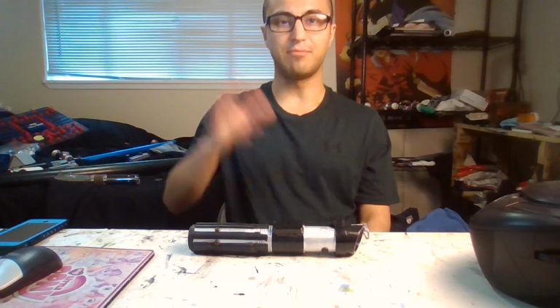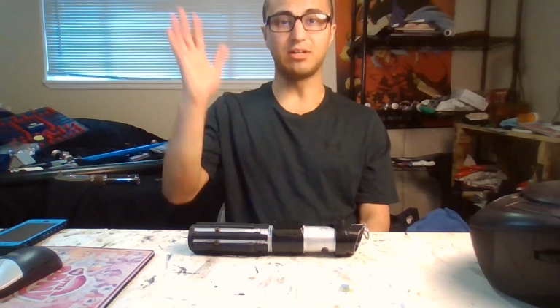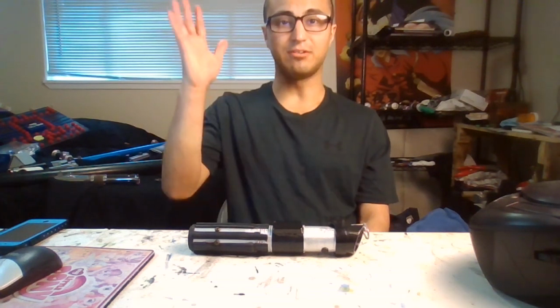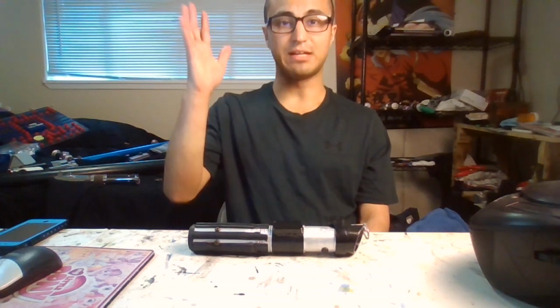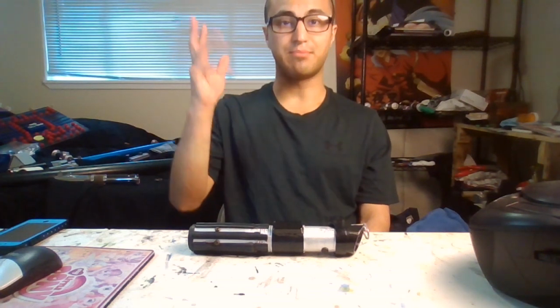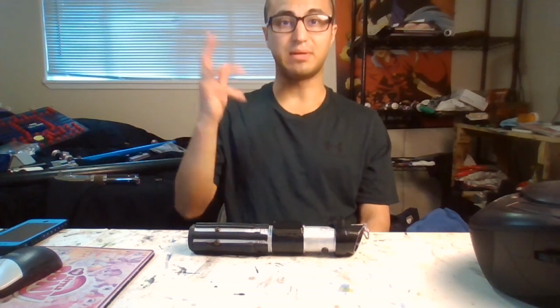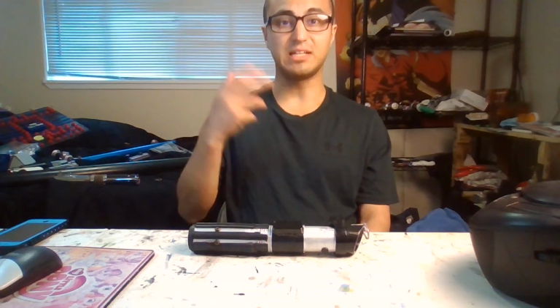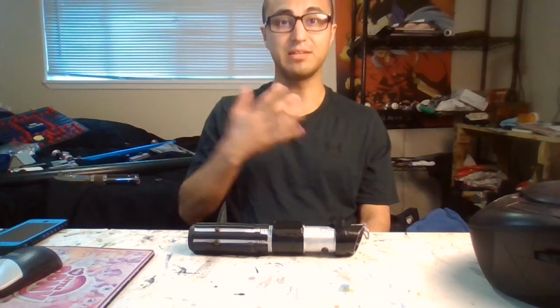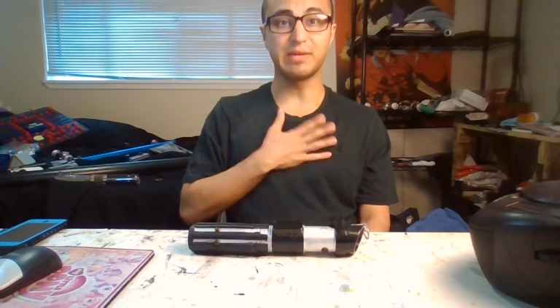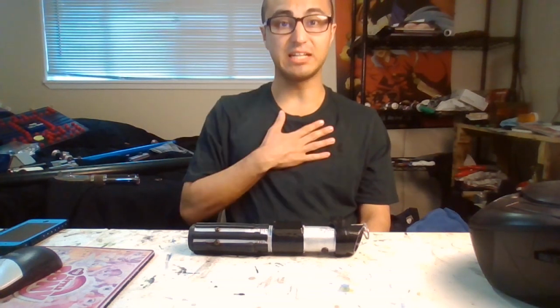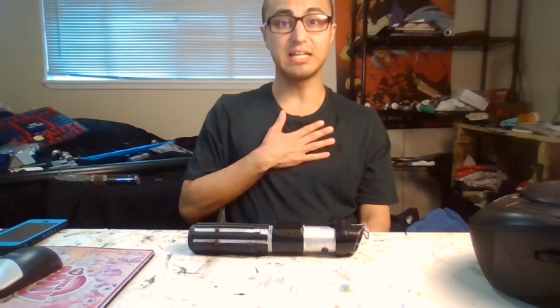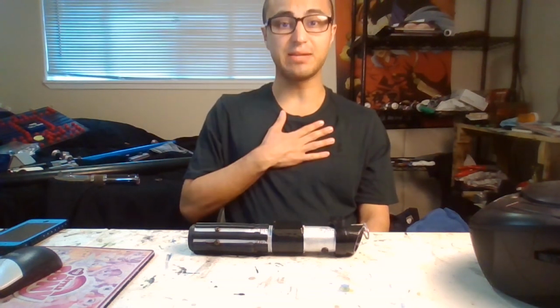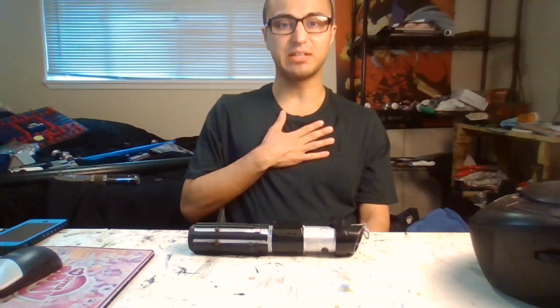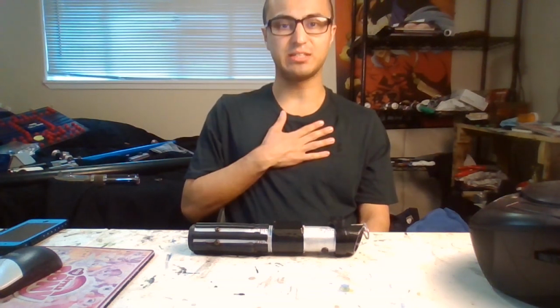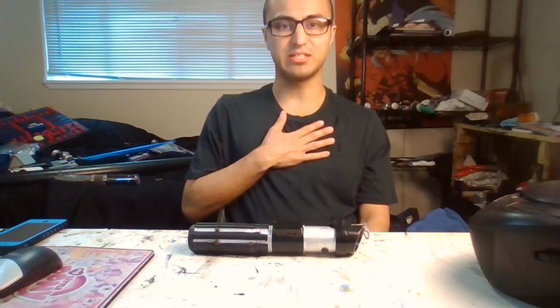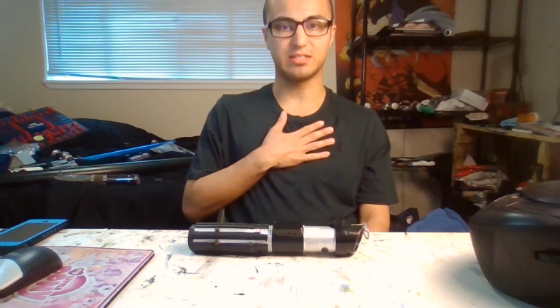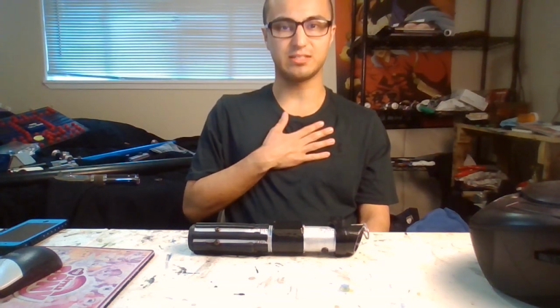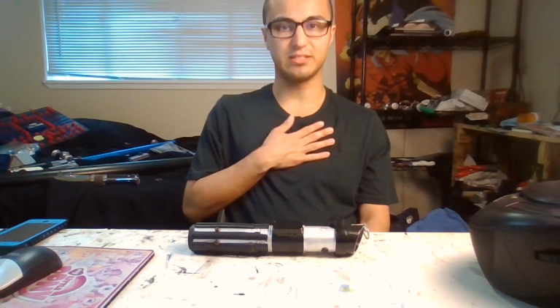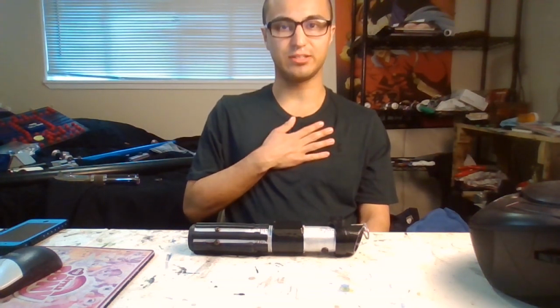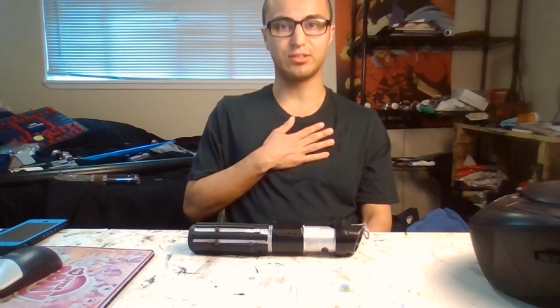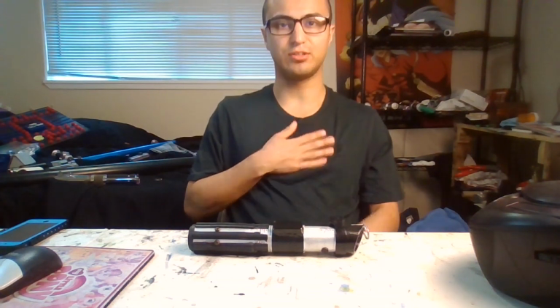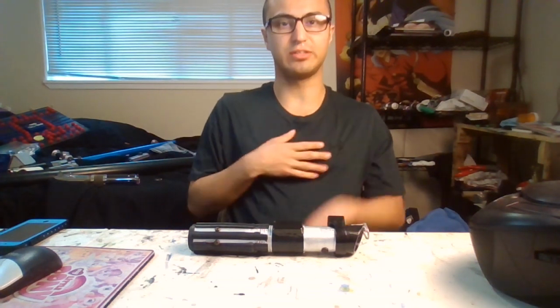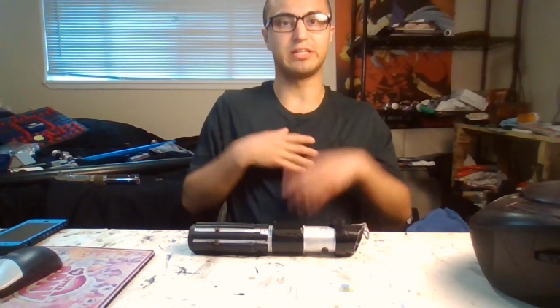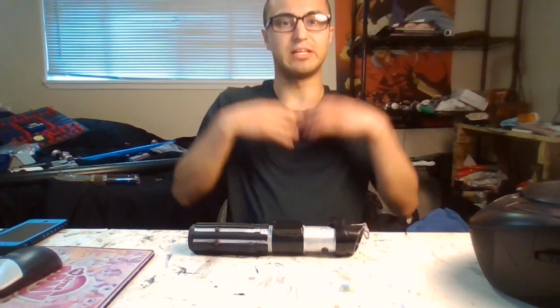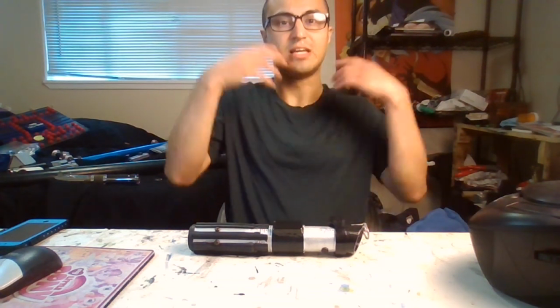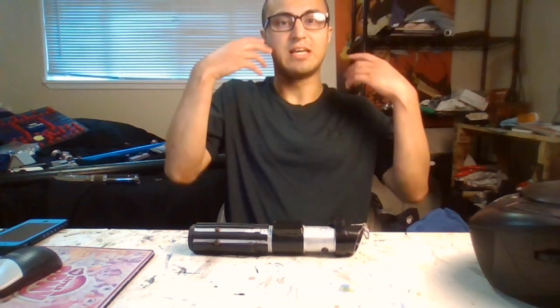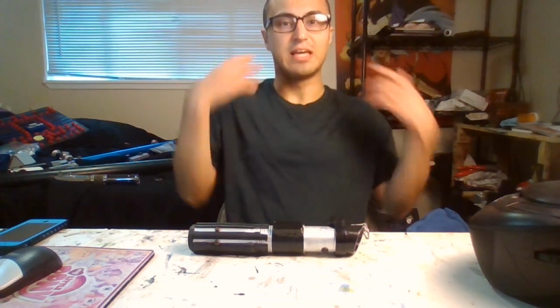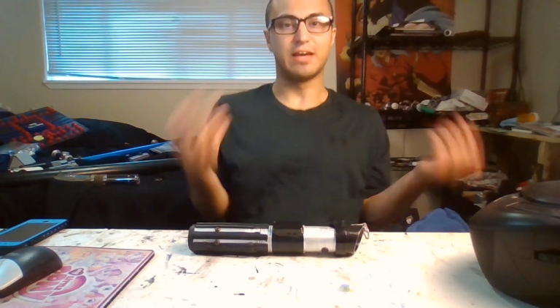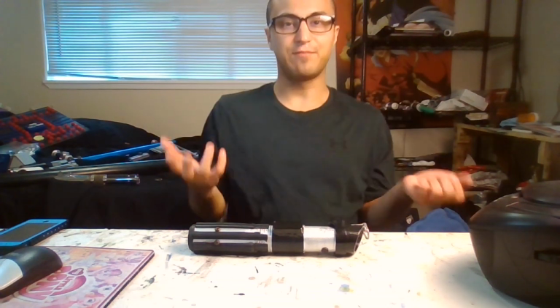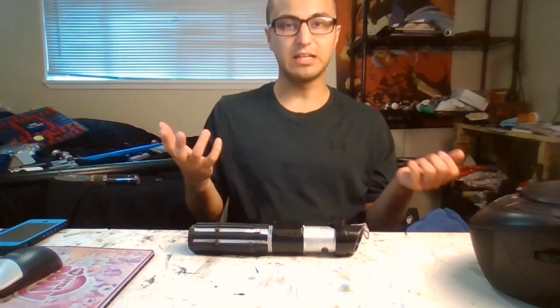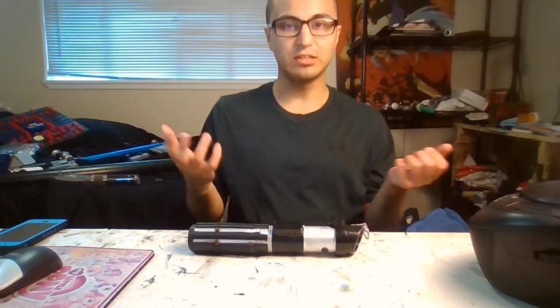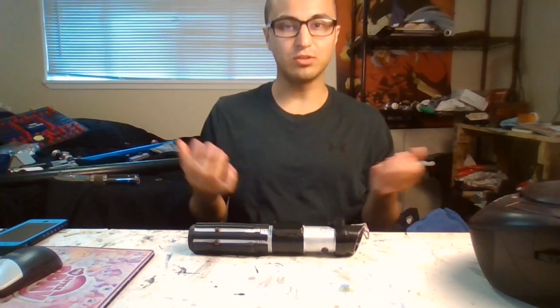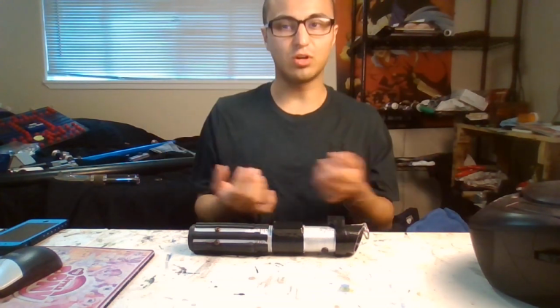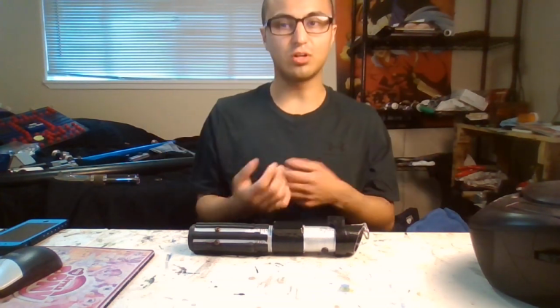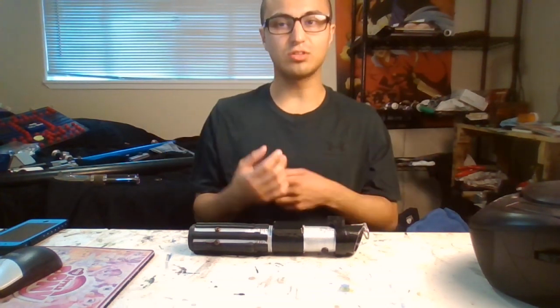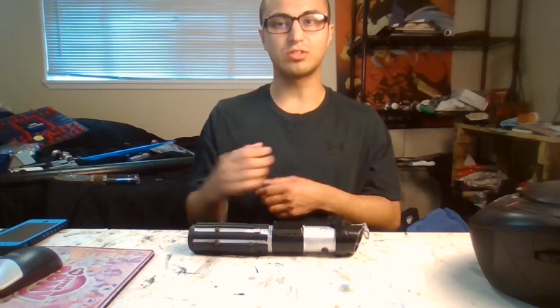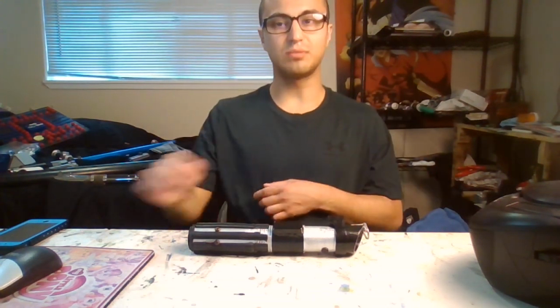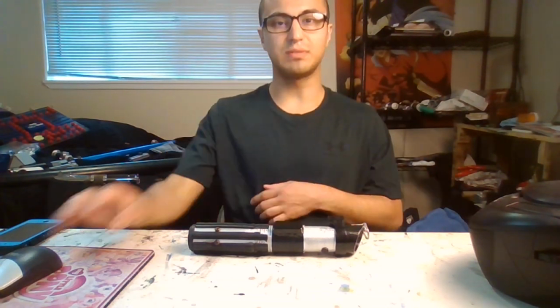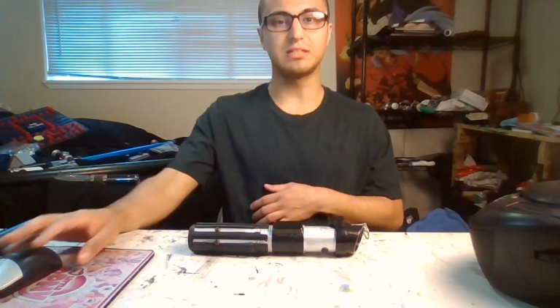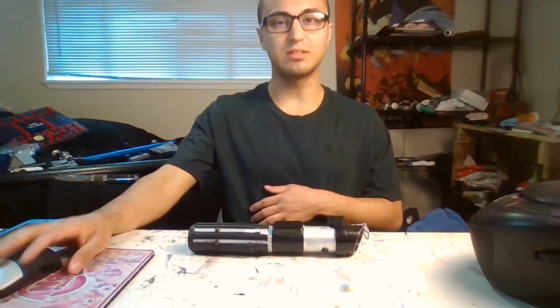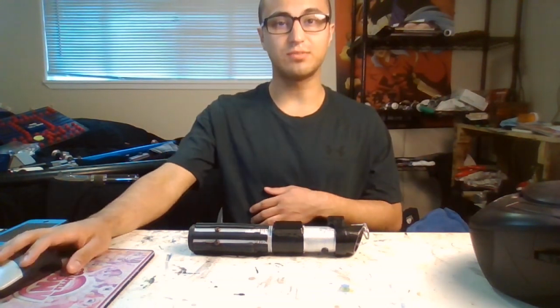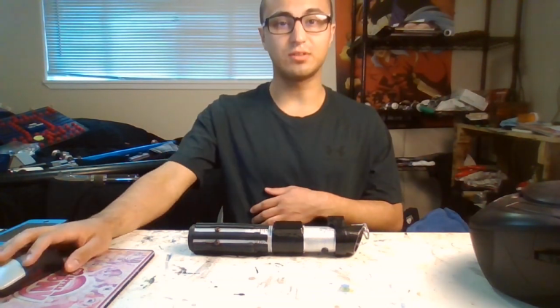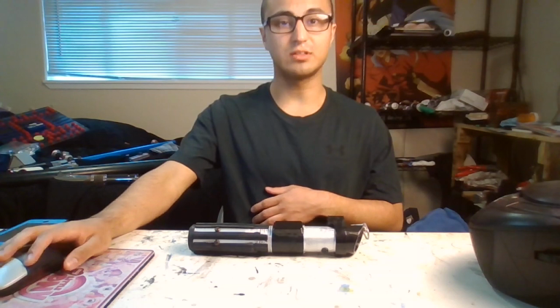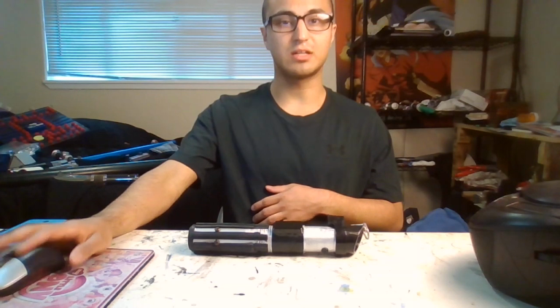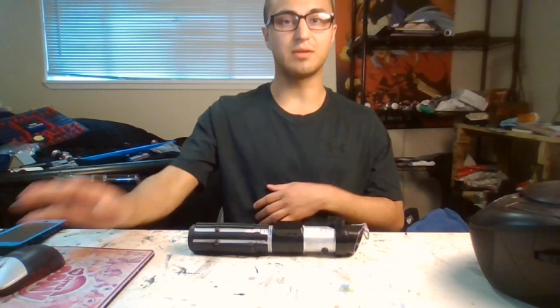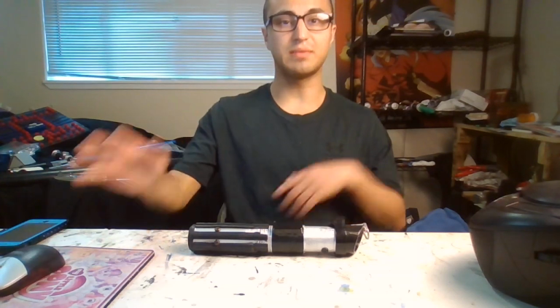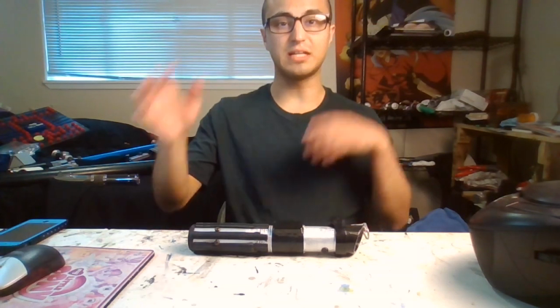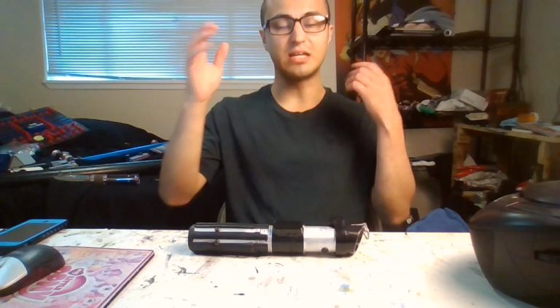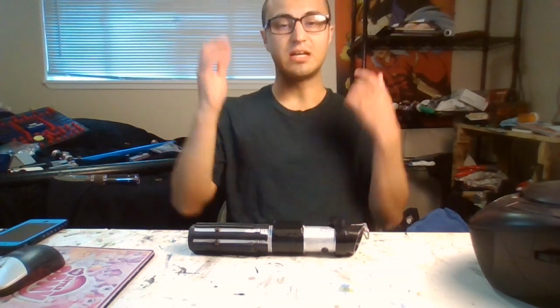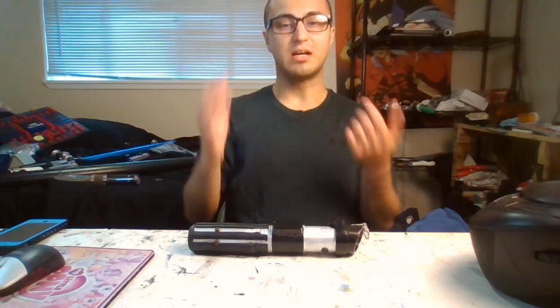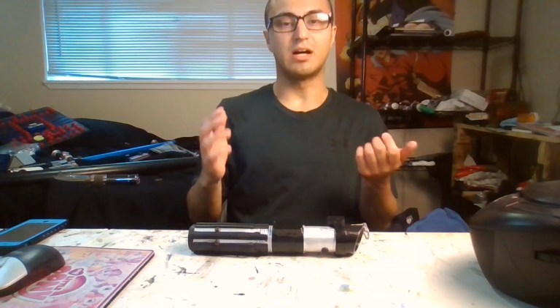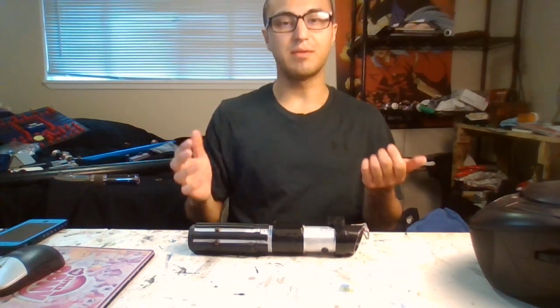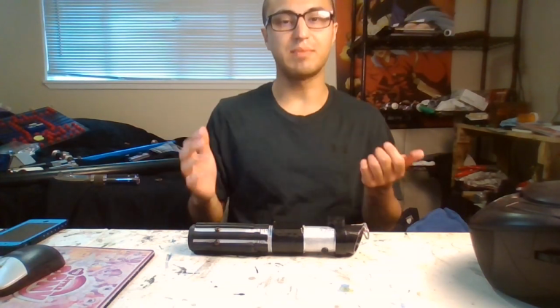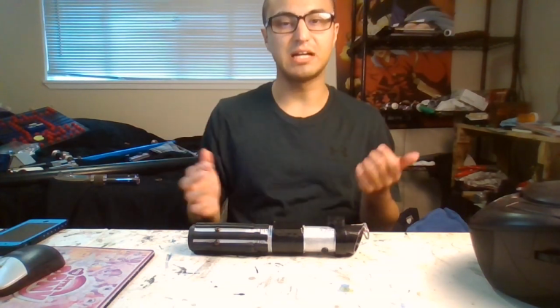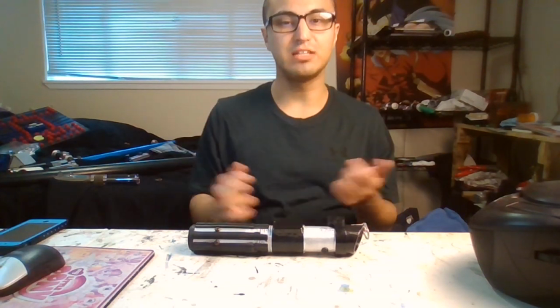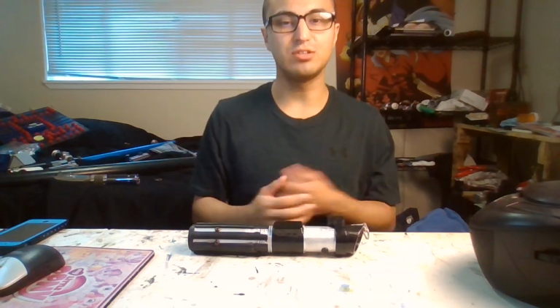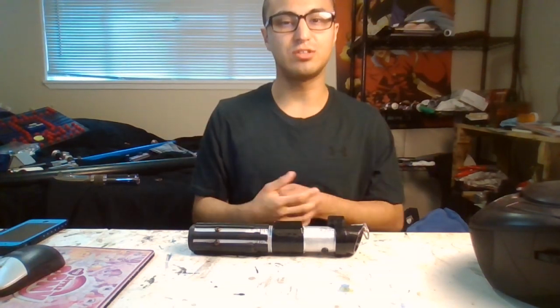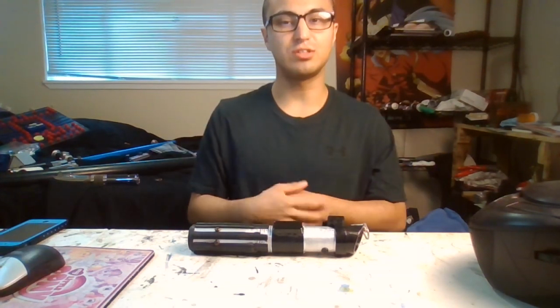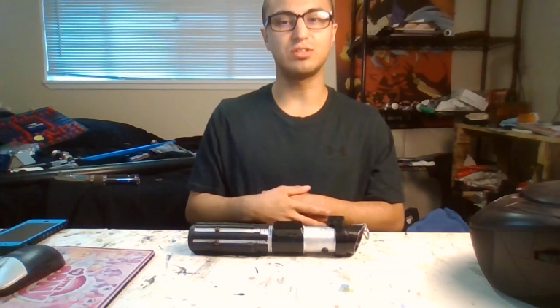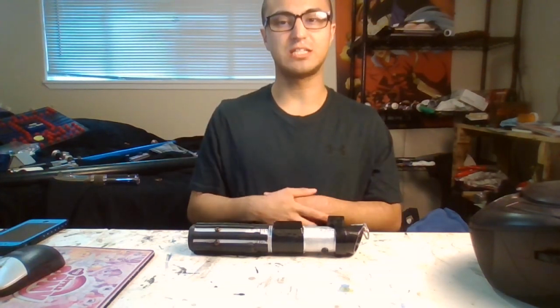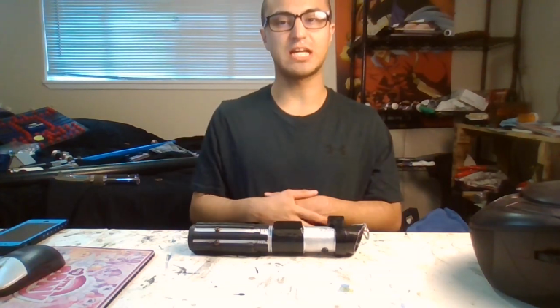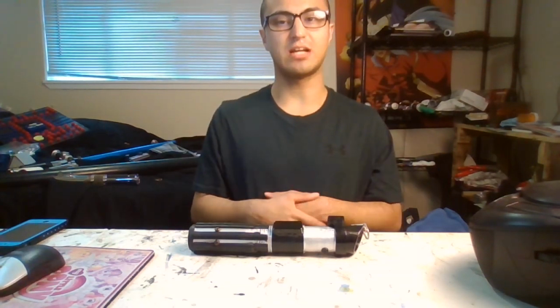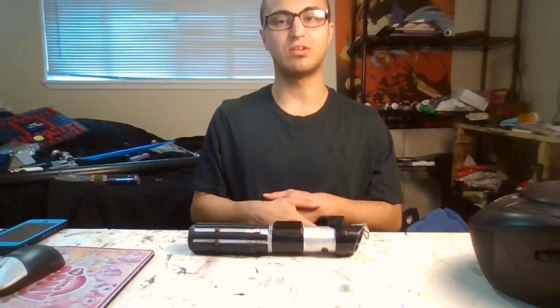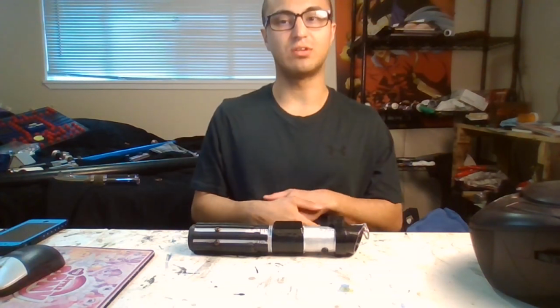Hello everybody! My name is Justin Hoody and thank you all so much for coming on my YouTube channel.